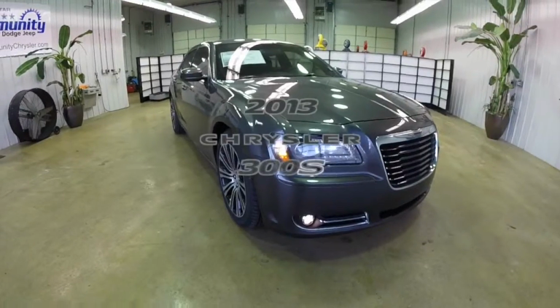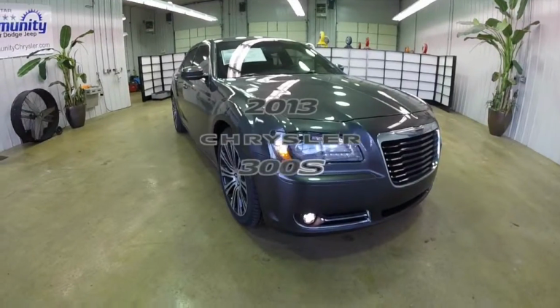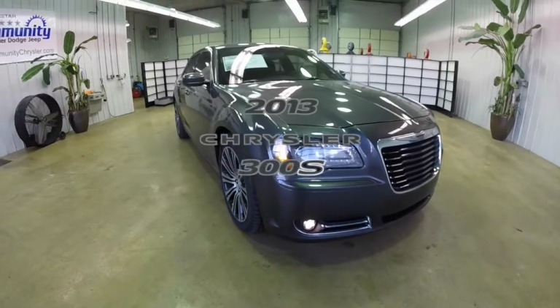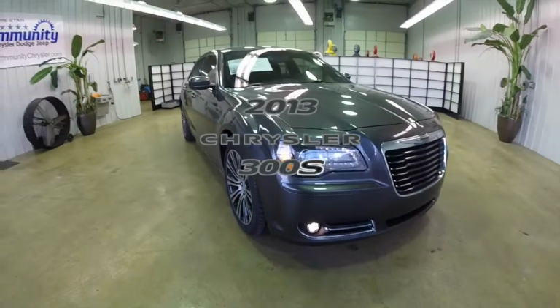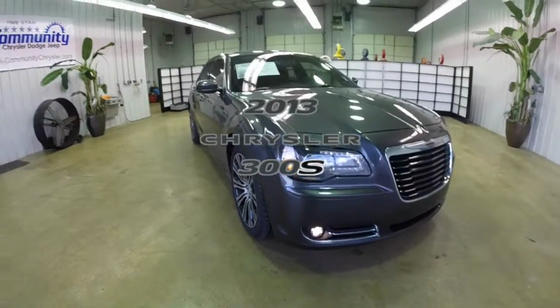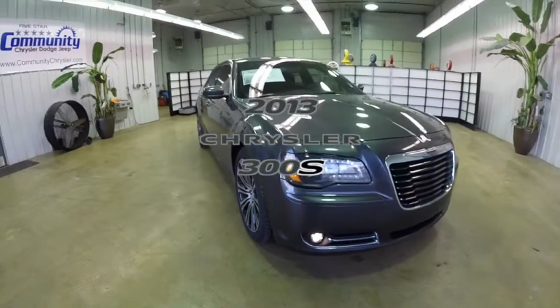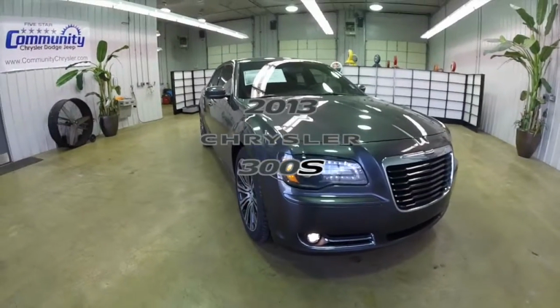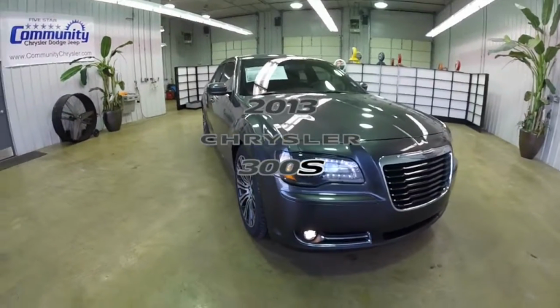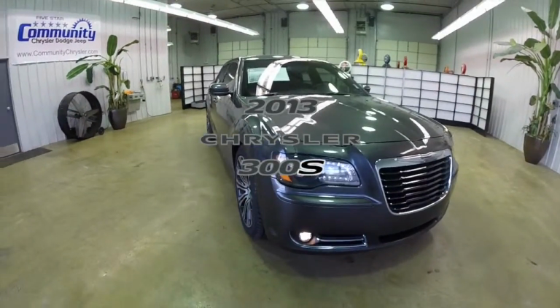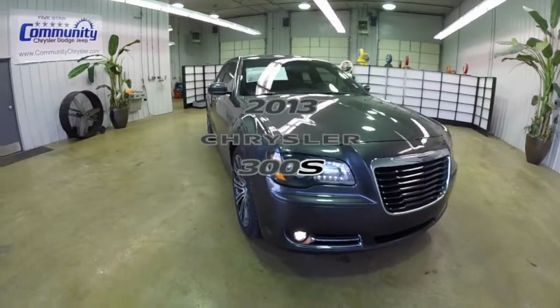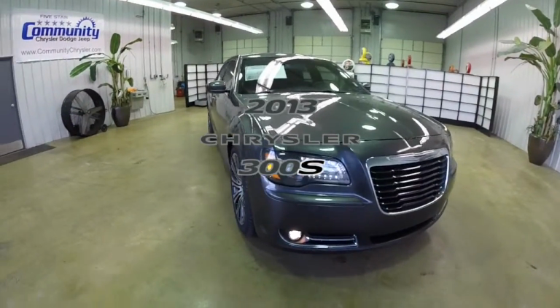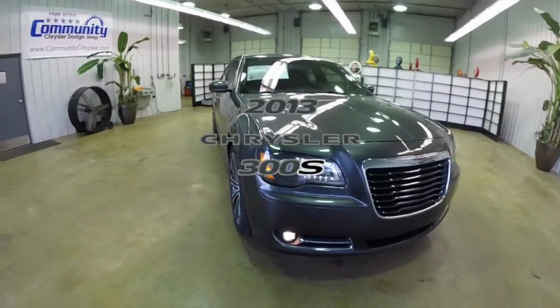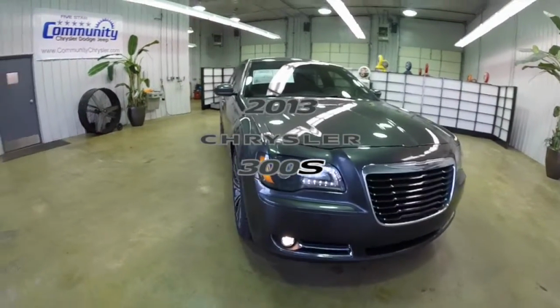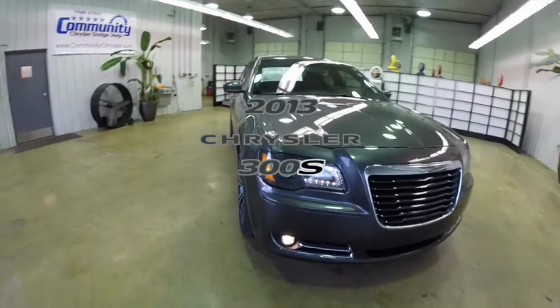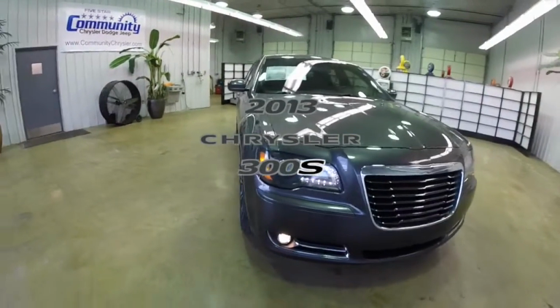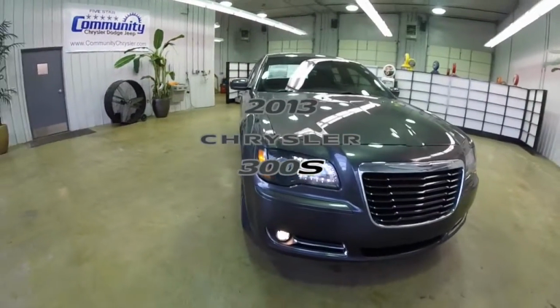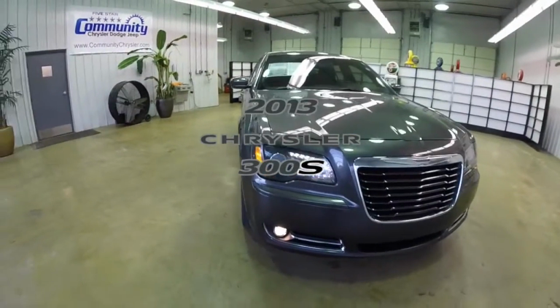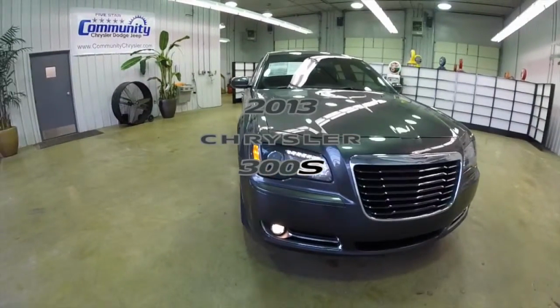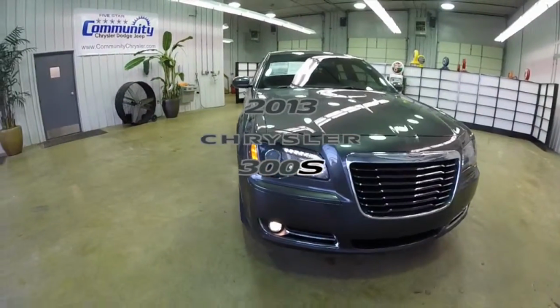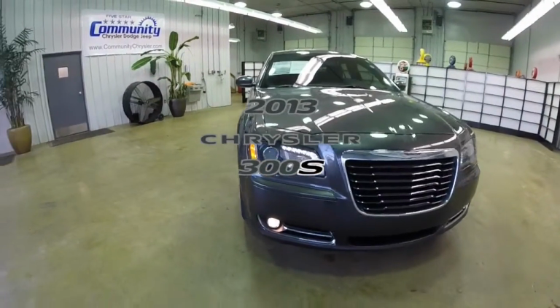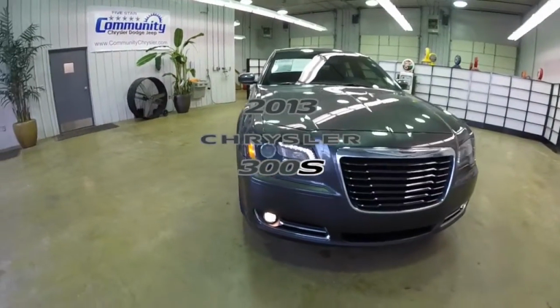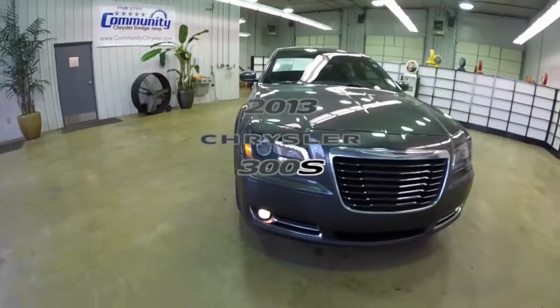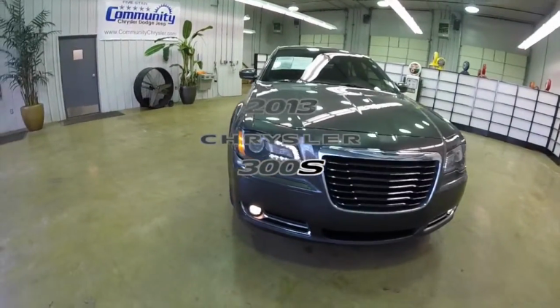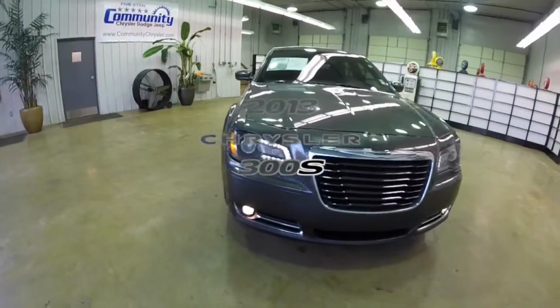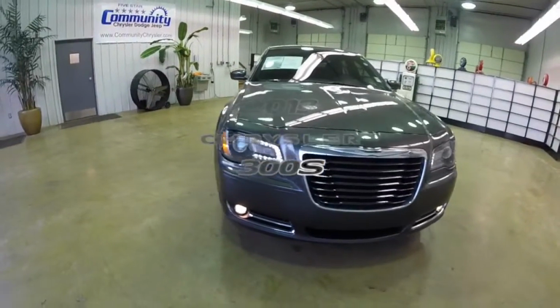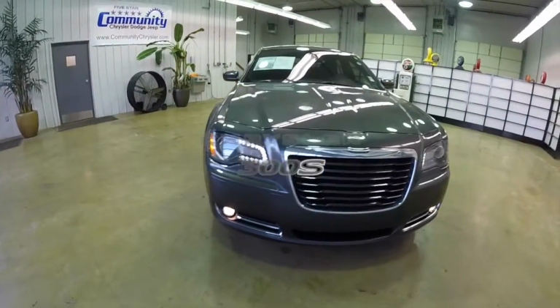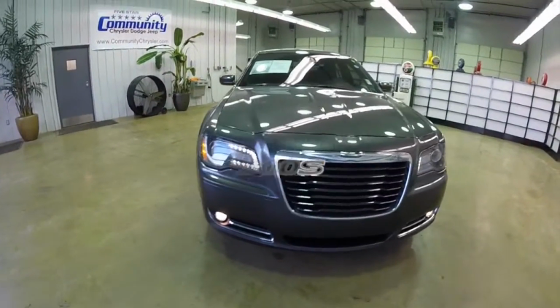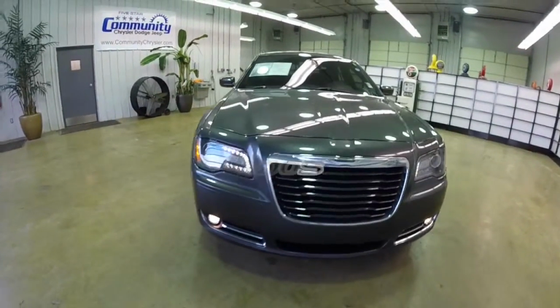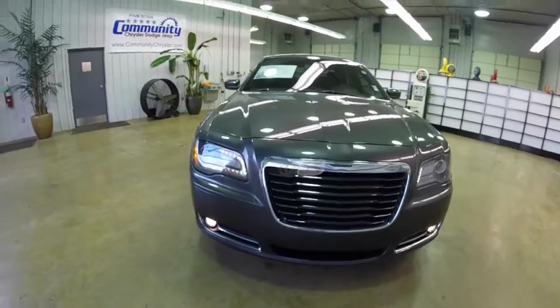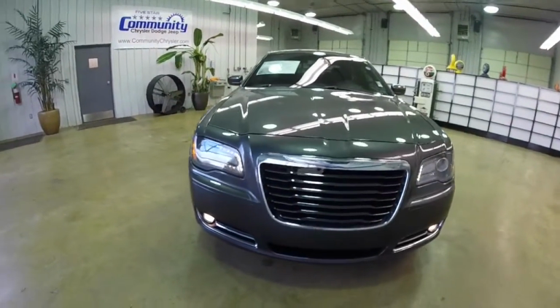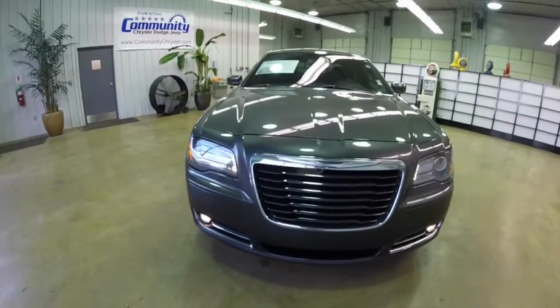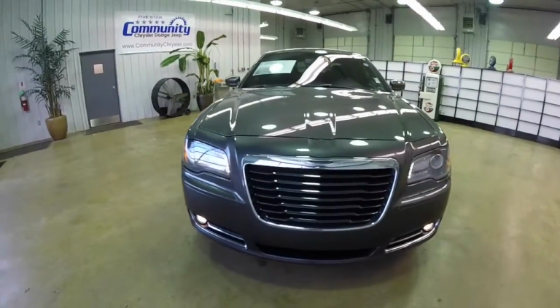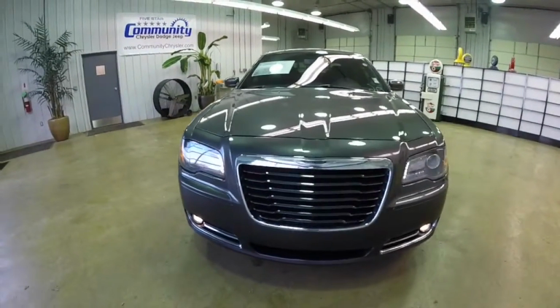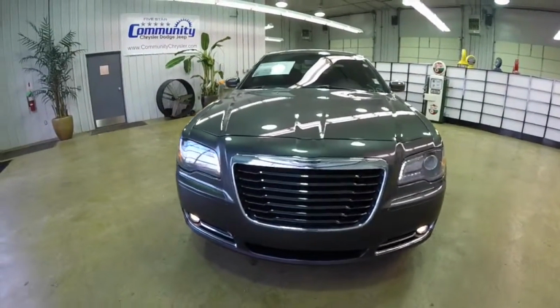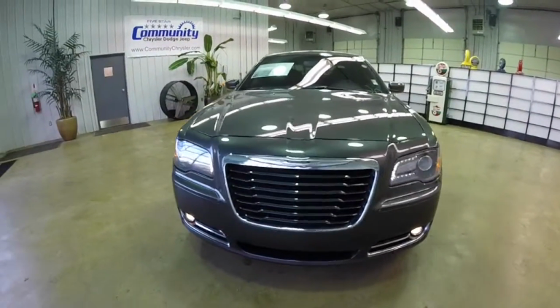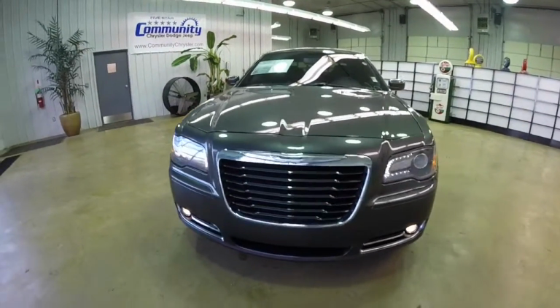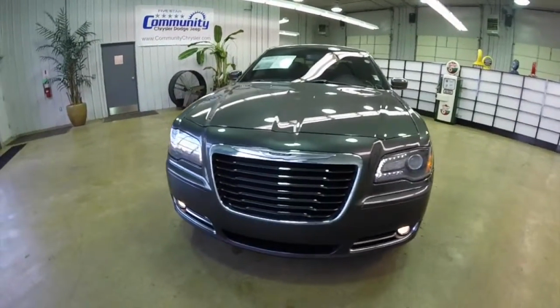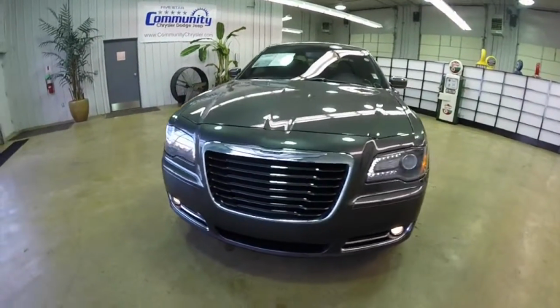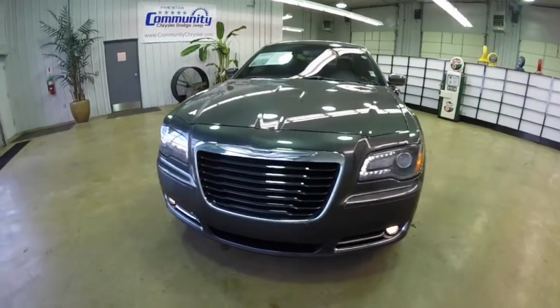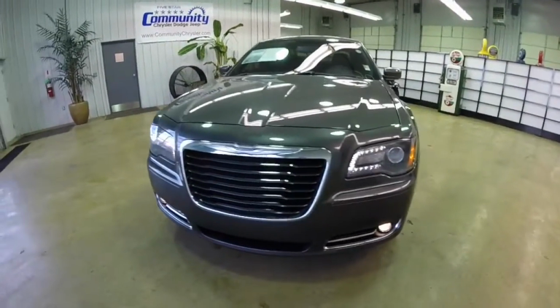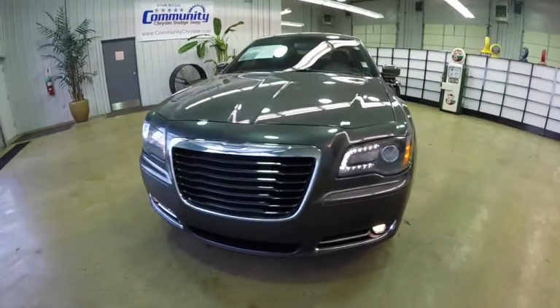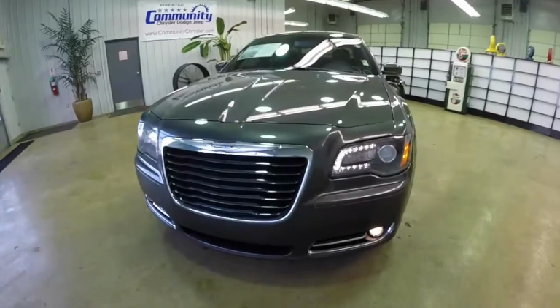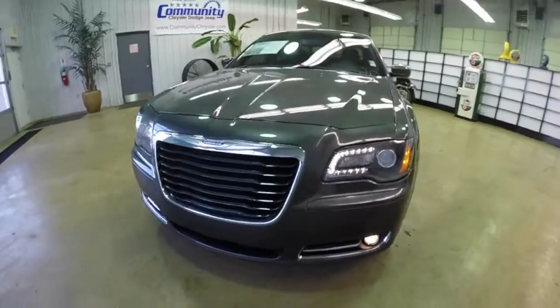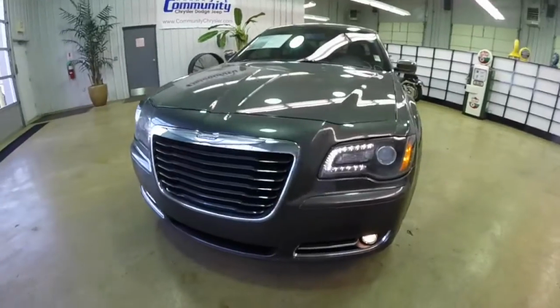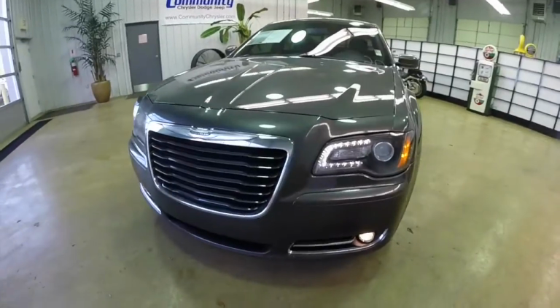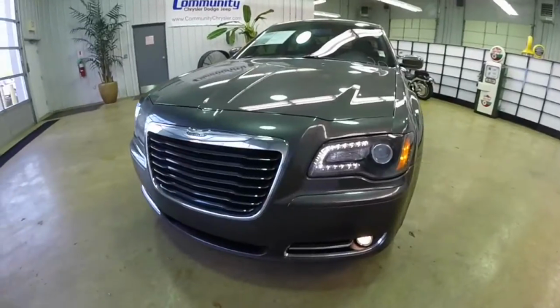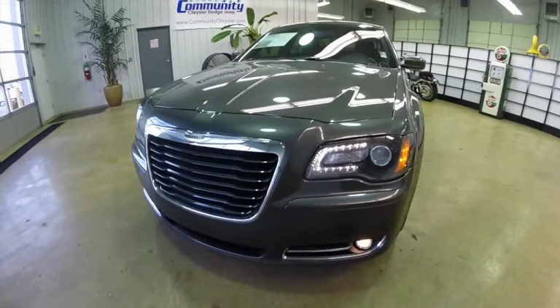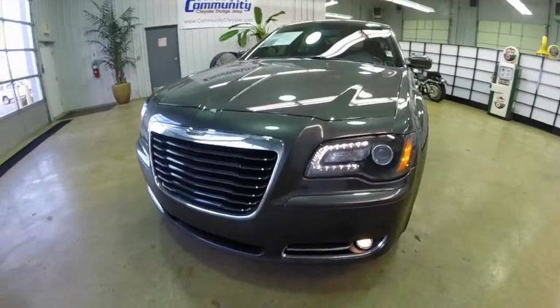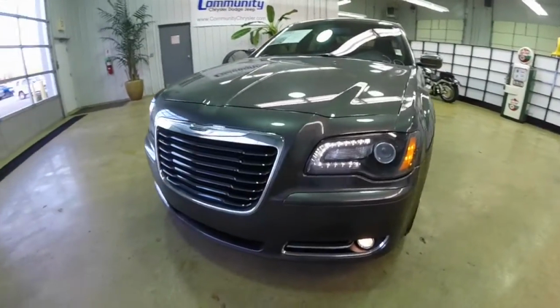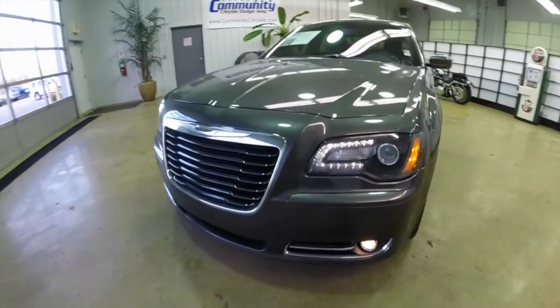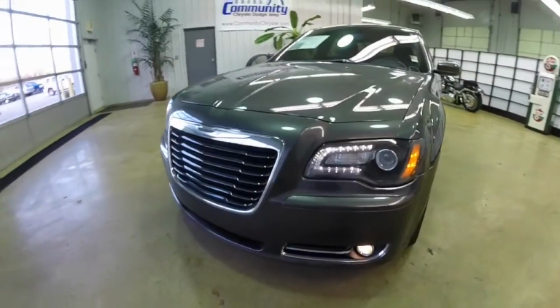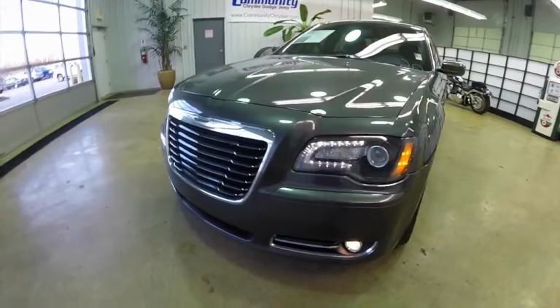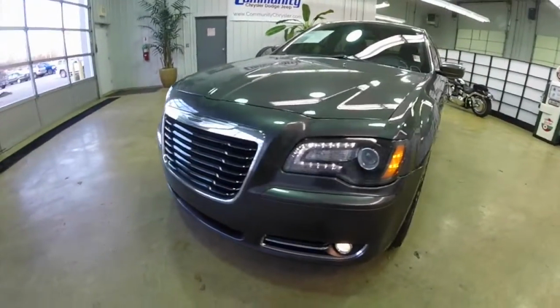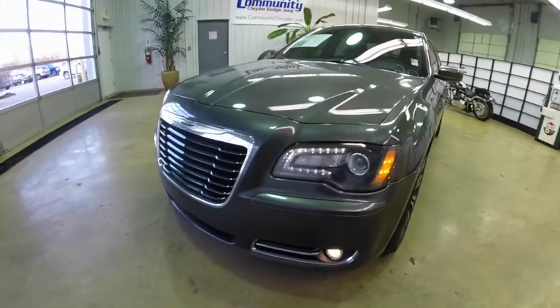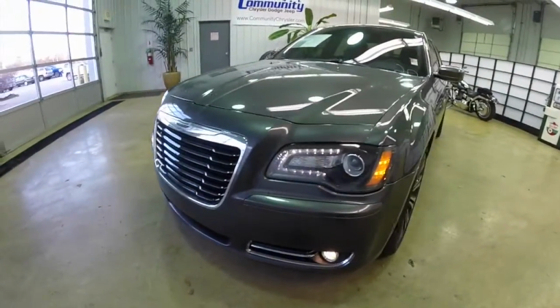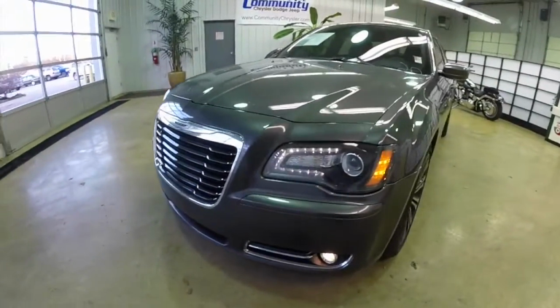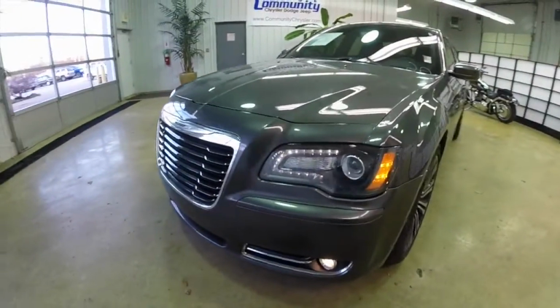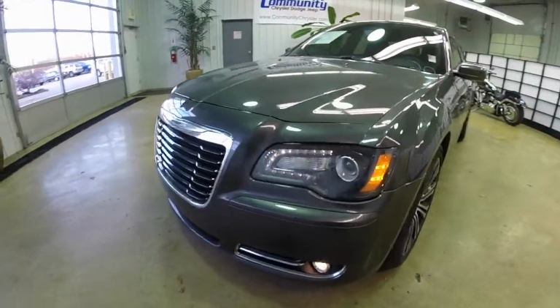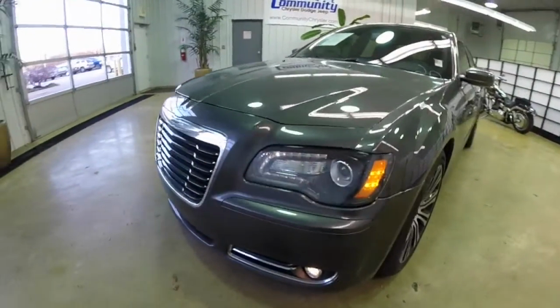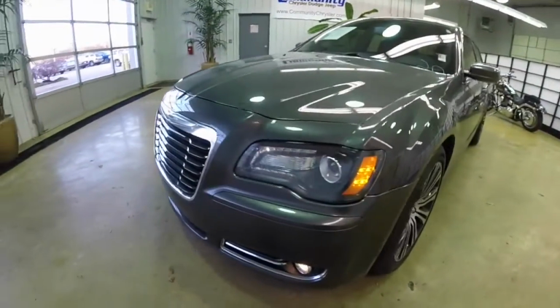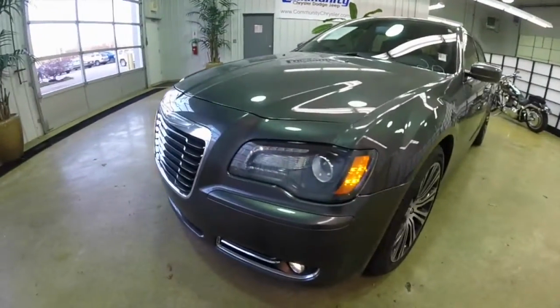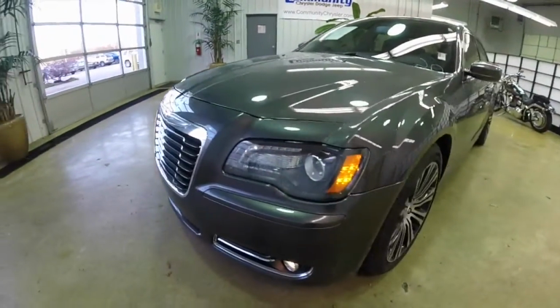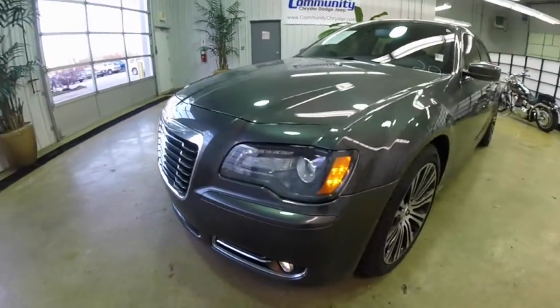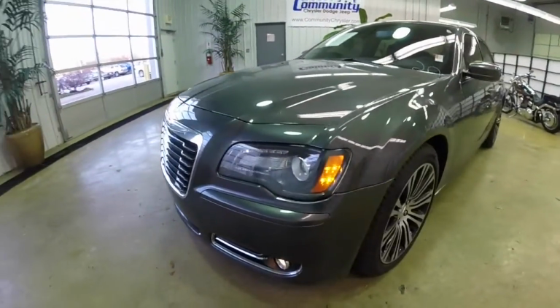Hello everyone. Today we're going to take a quick walk-around look at this 2013 Chrysler 300S.